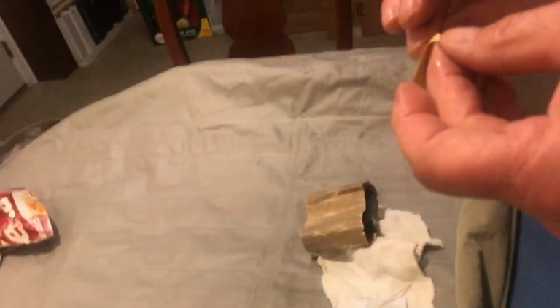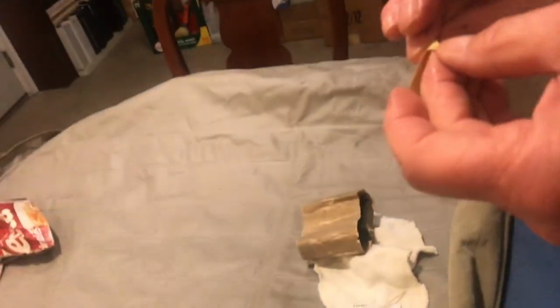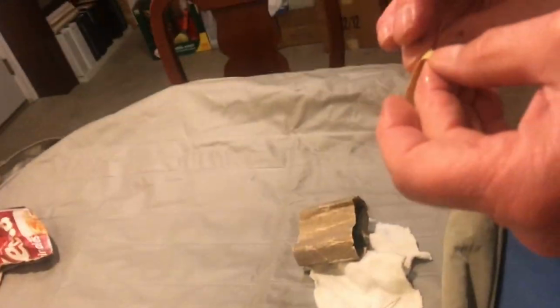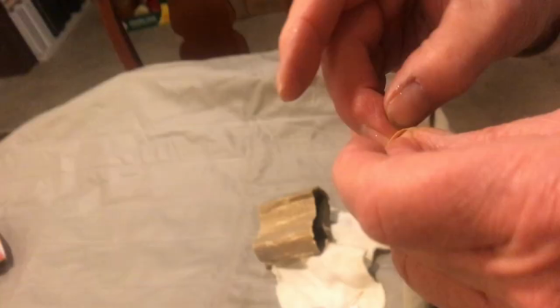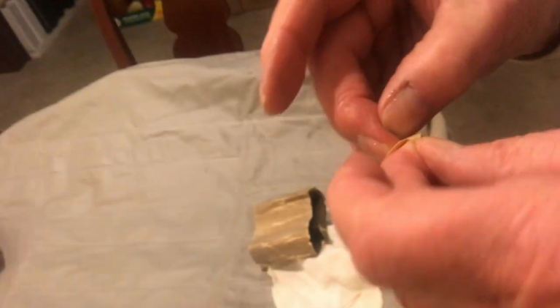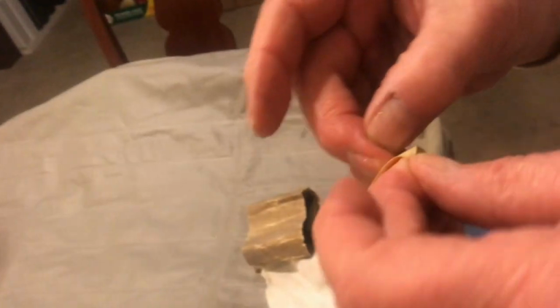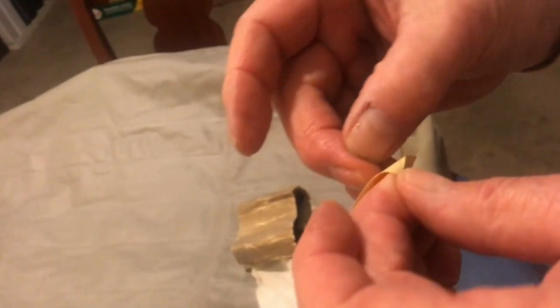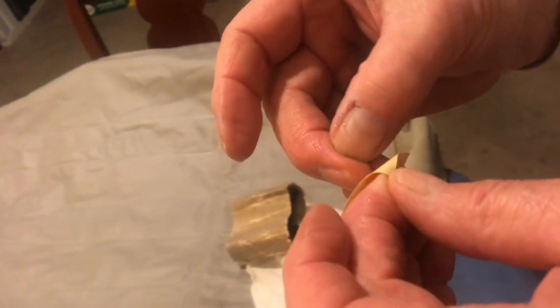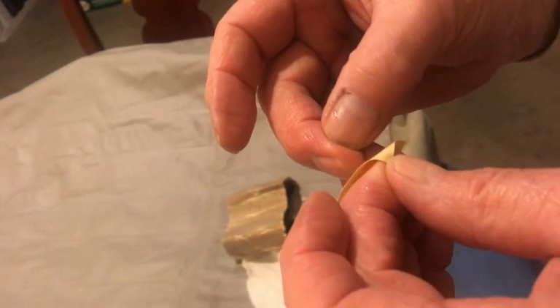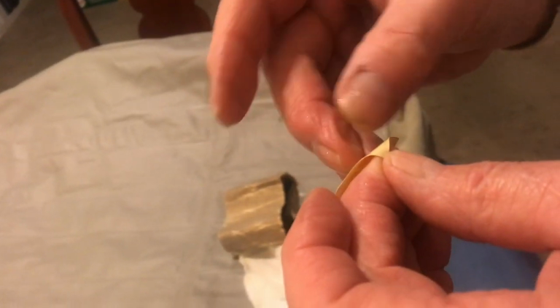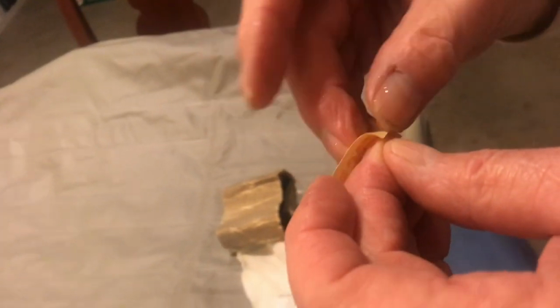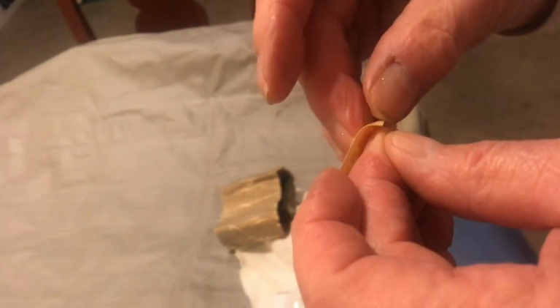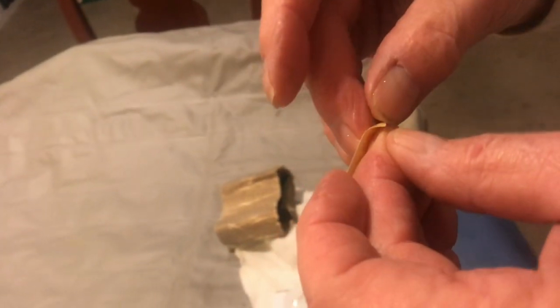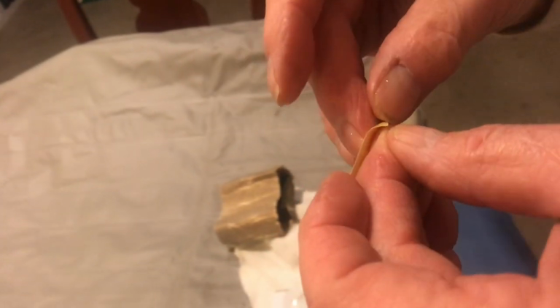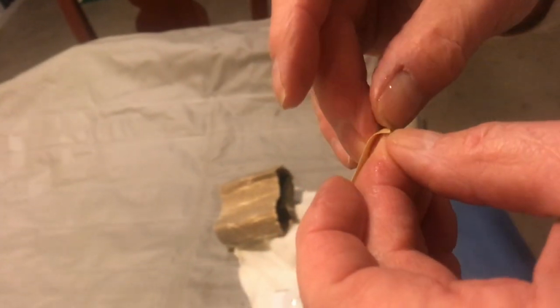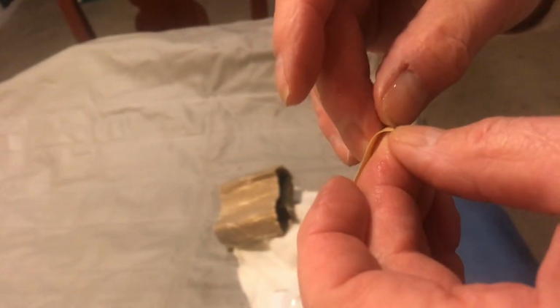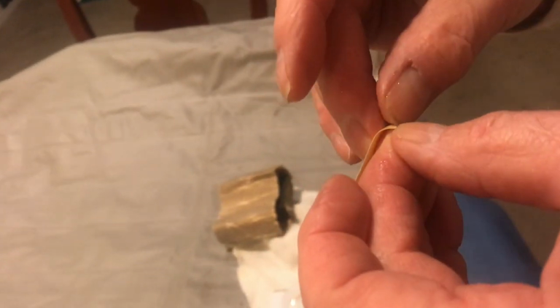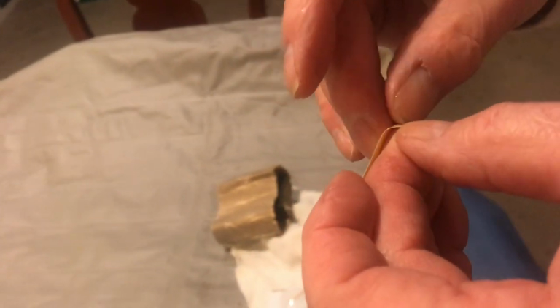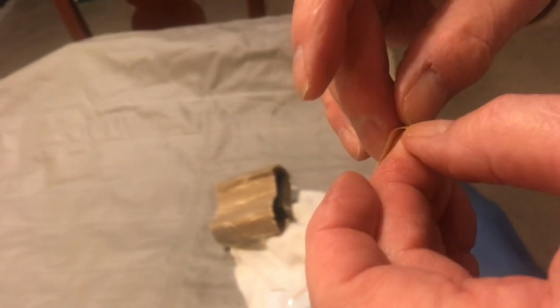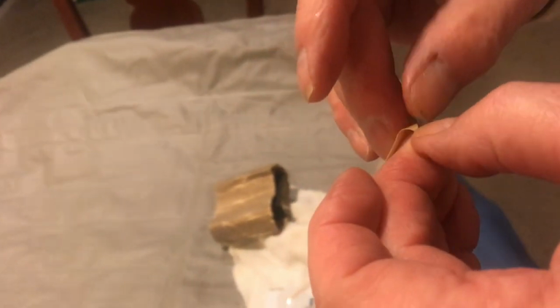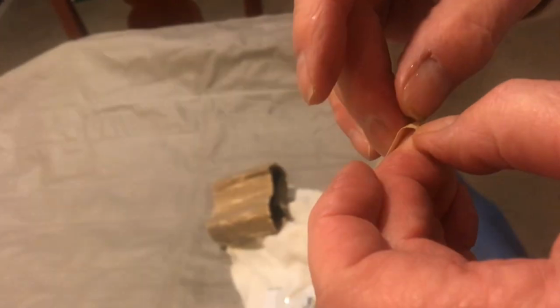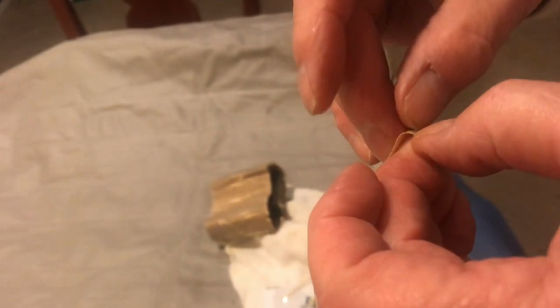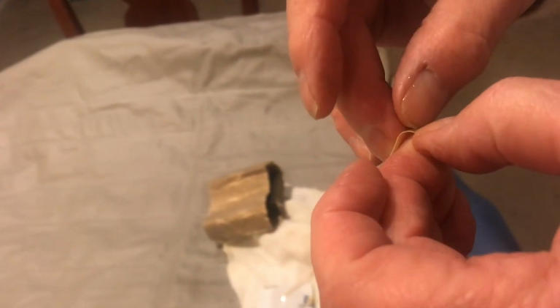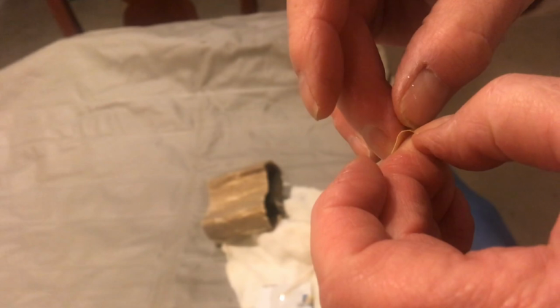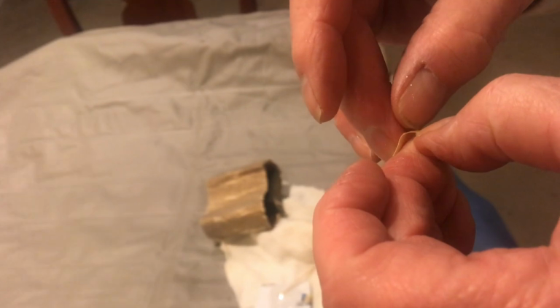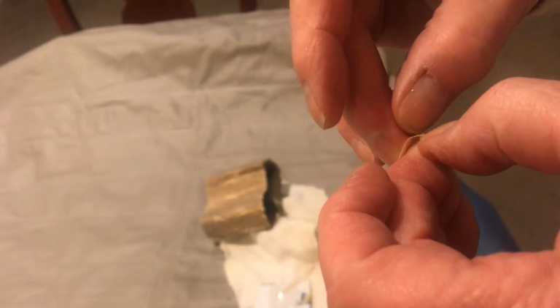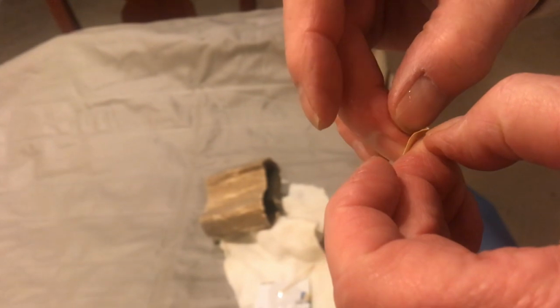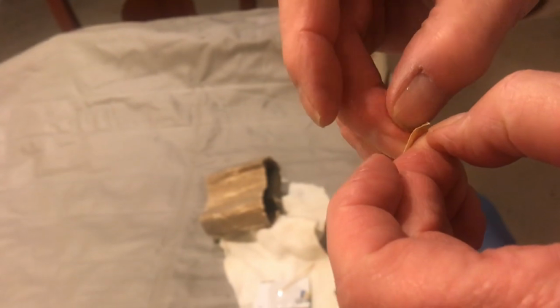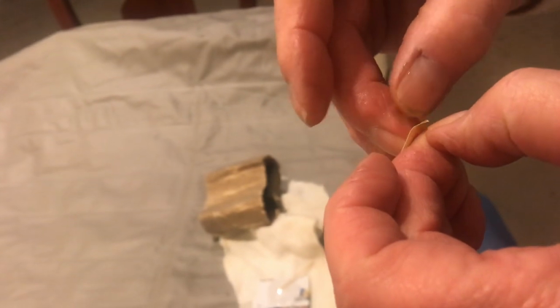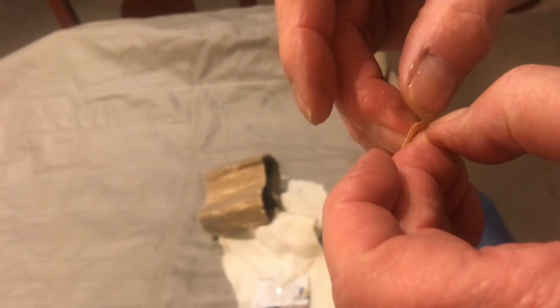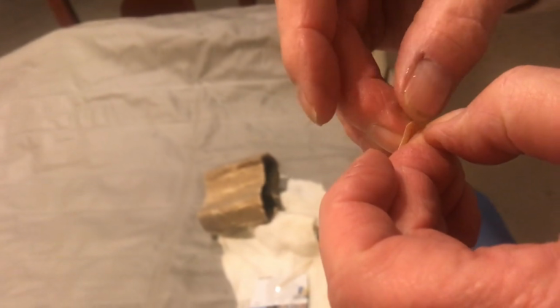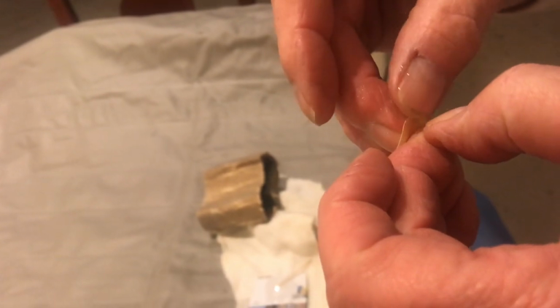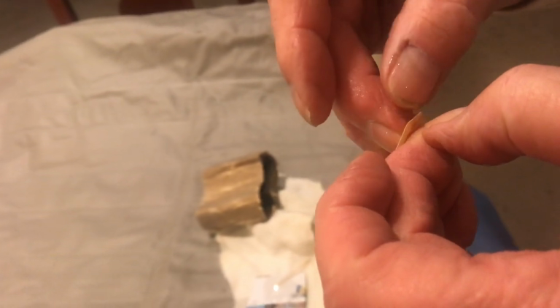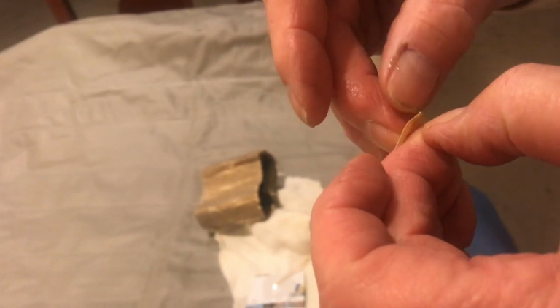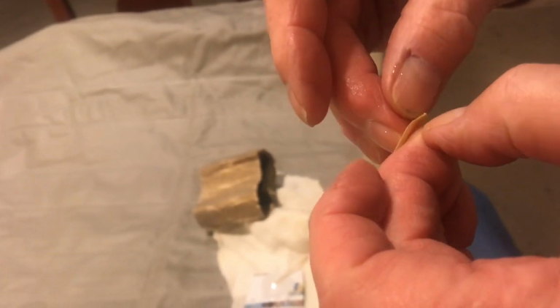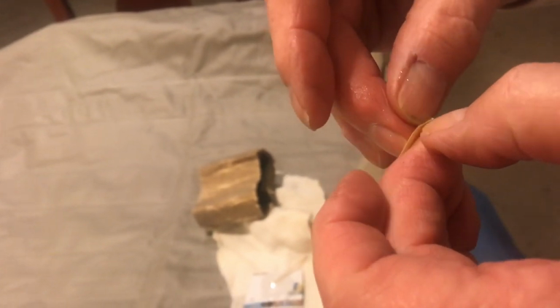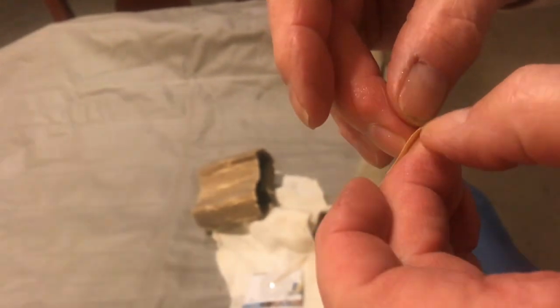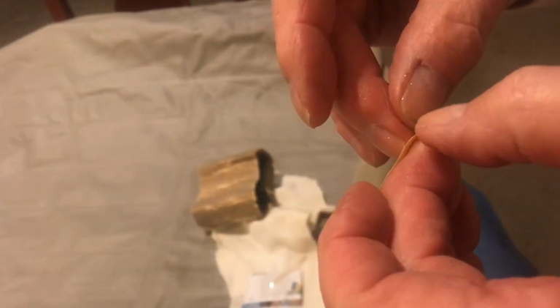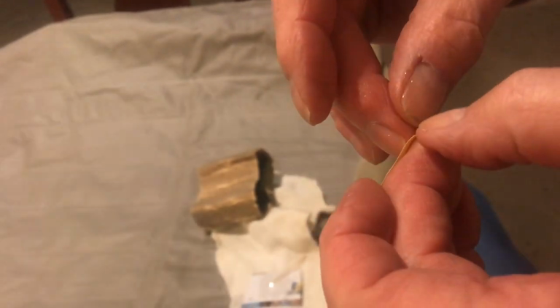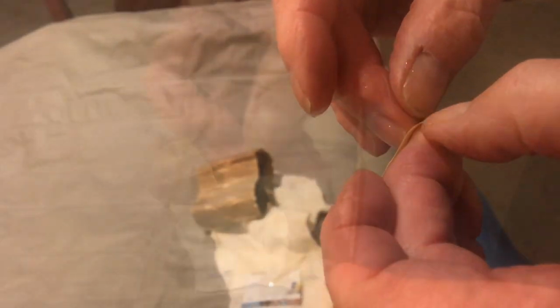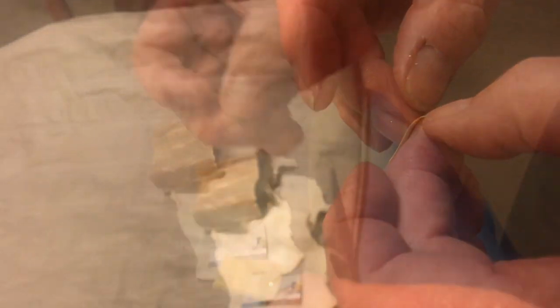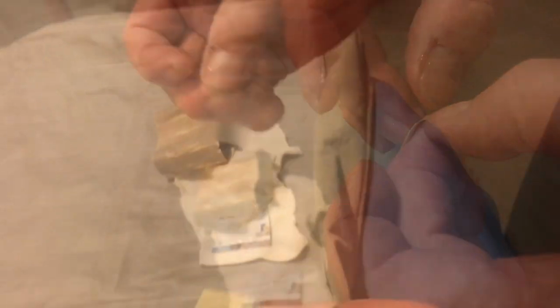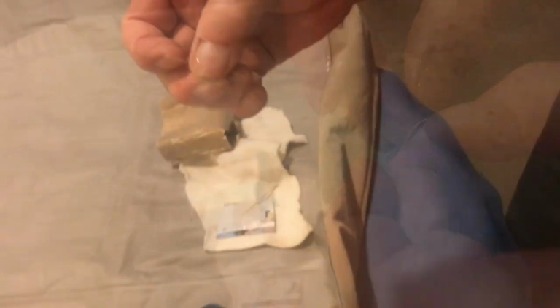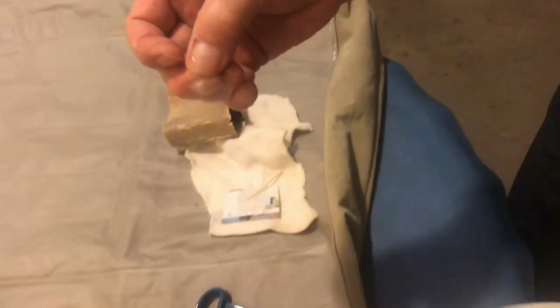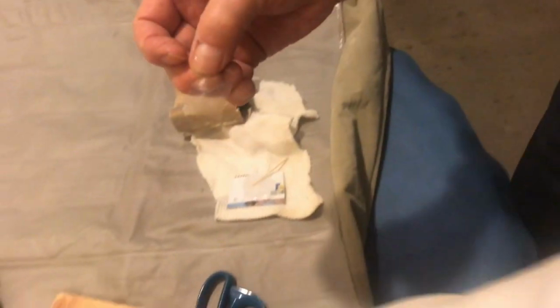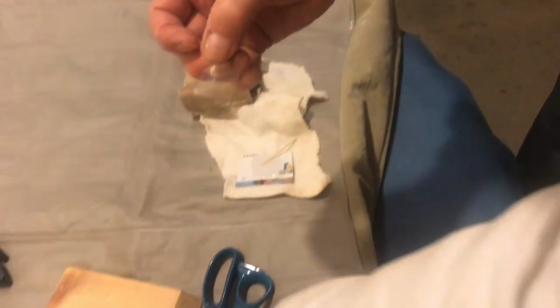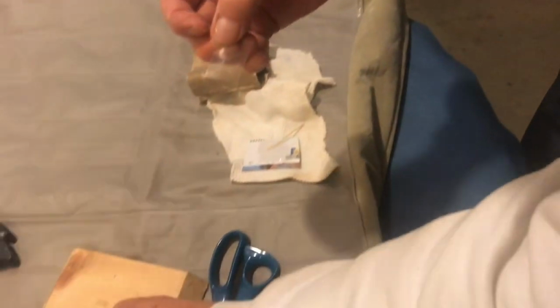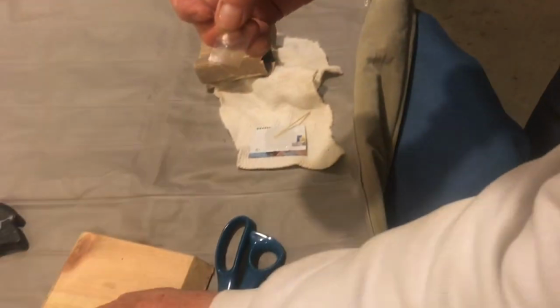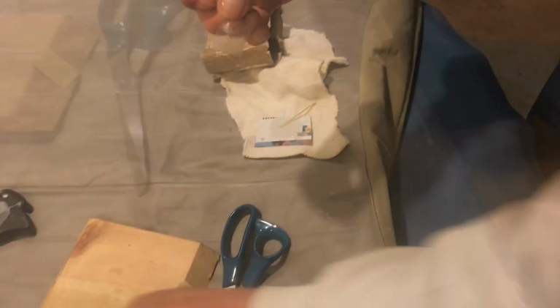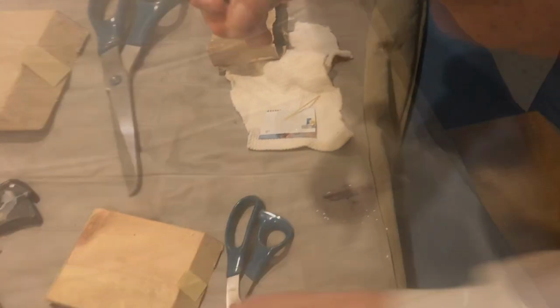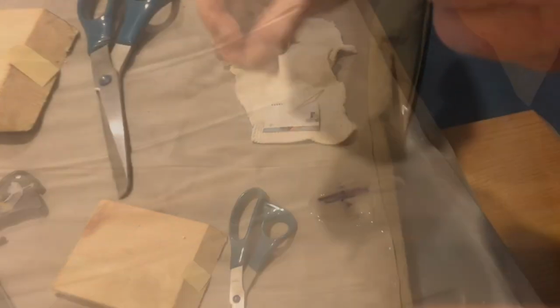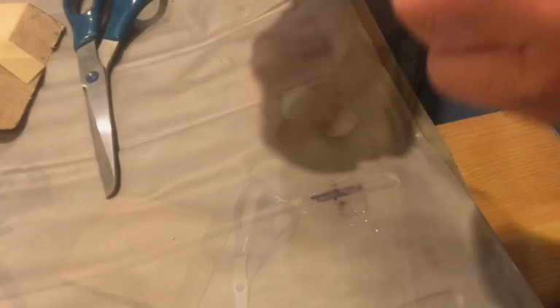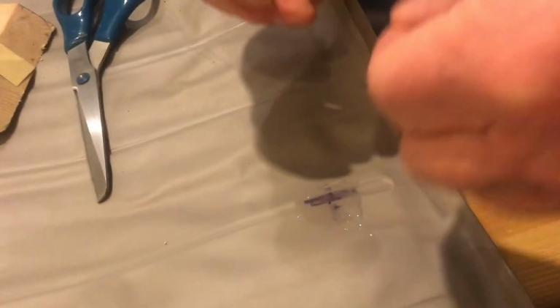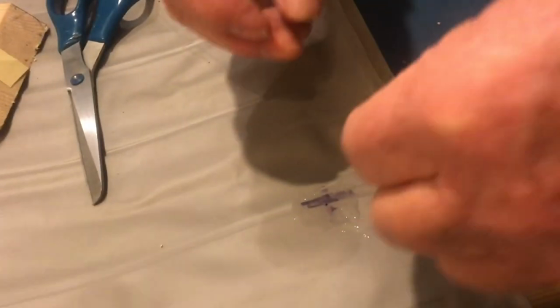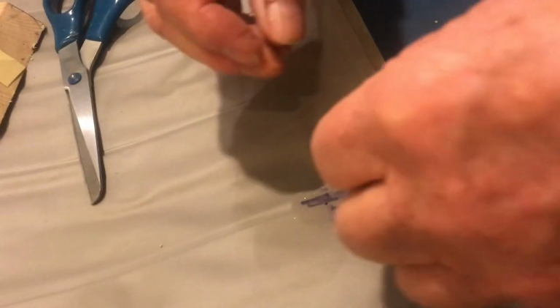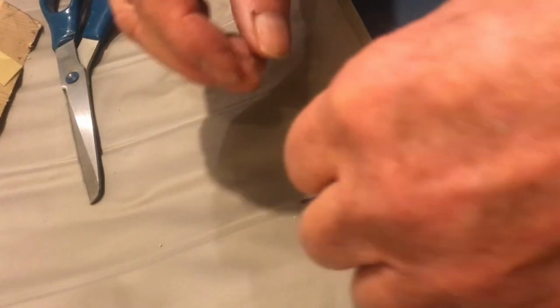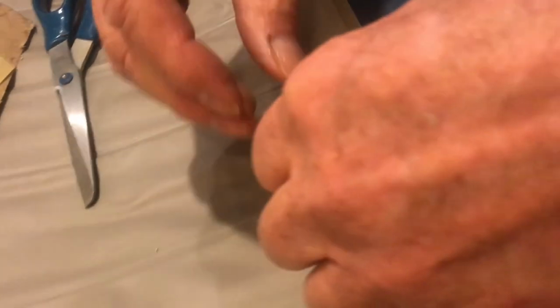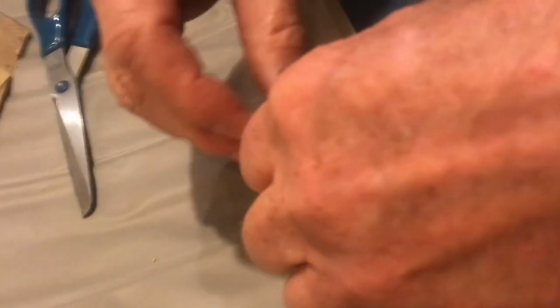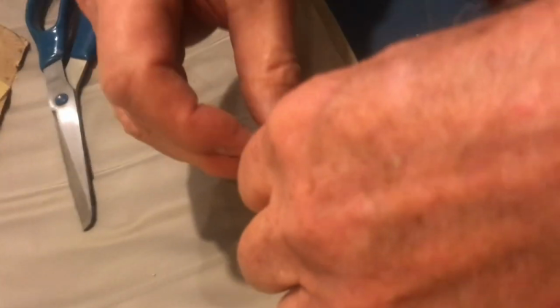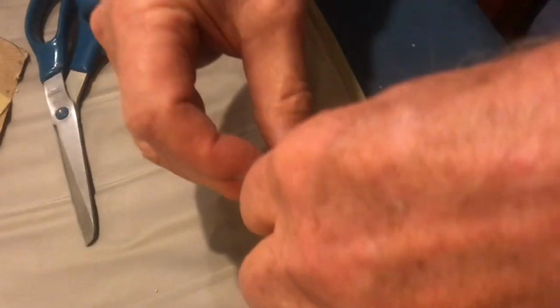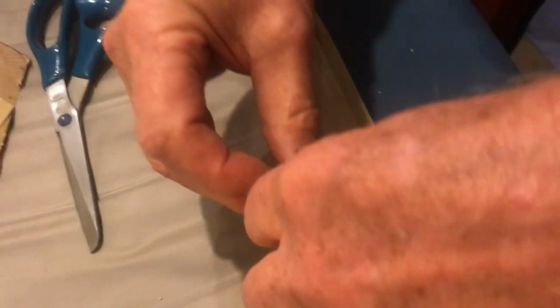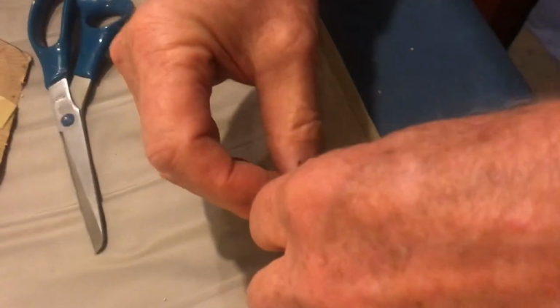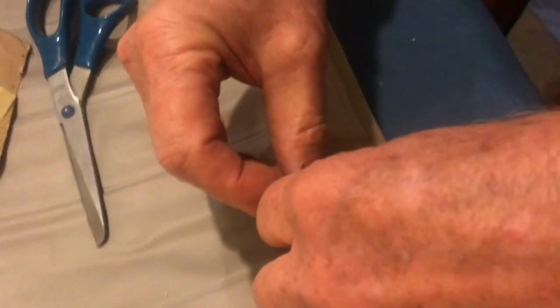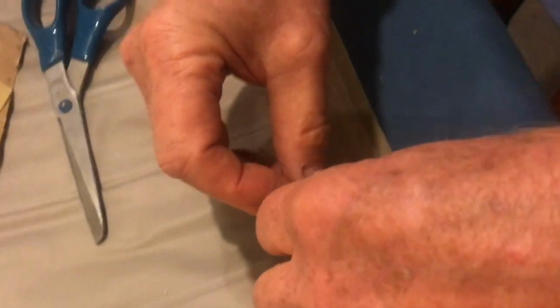Now we'll go ahead and put that piece of vinyl on. It's always hard to get this stuff unpeeled. When you peel it, you want to take the clean side down.